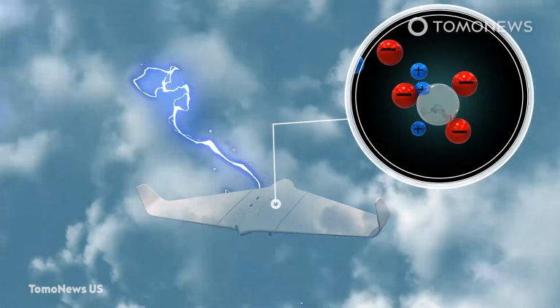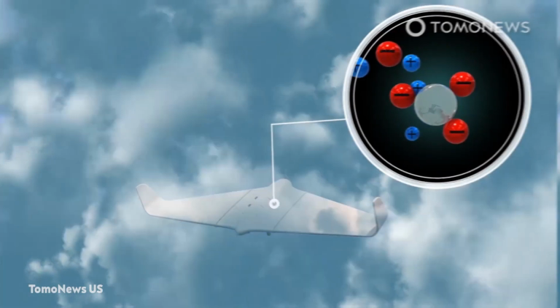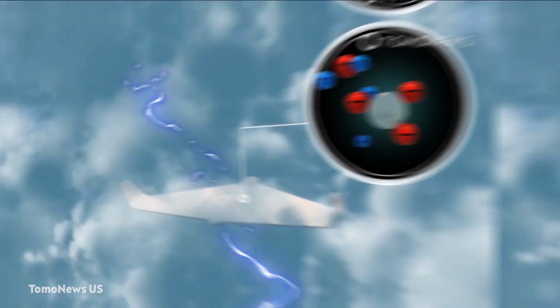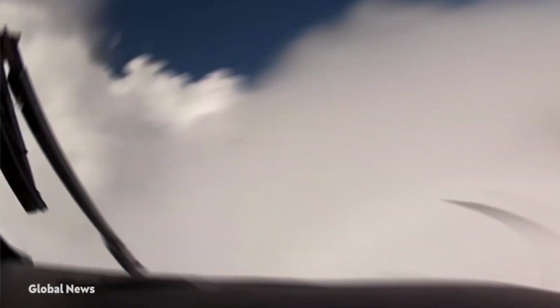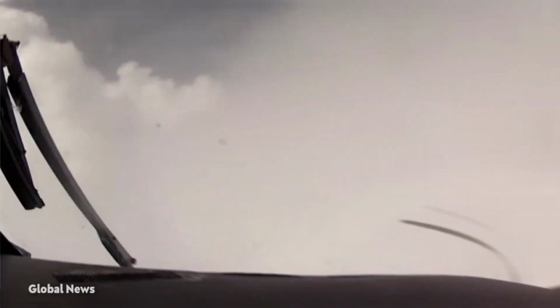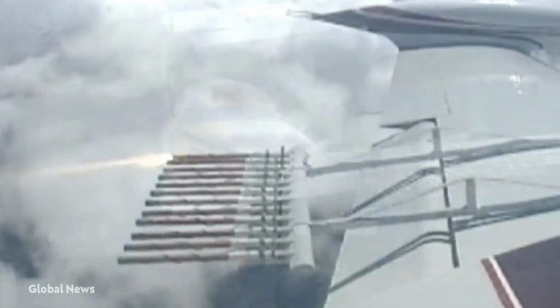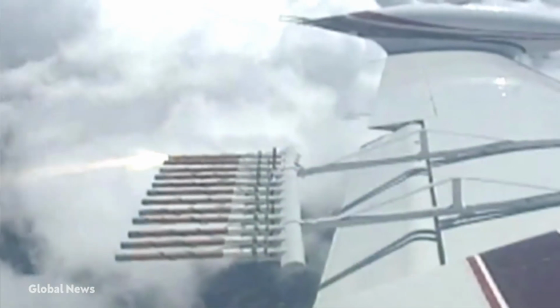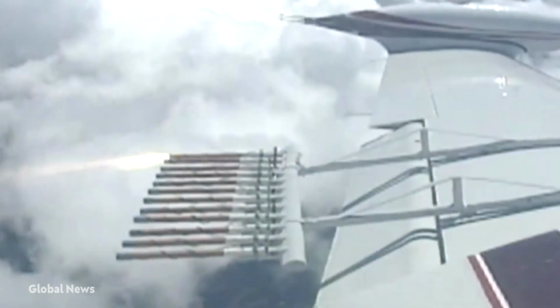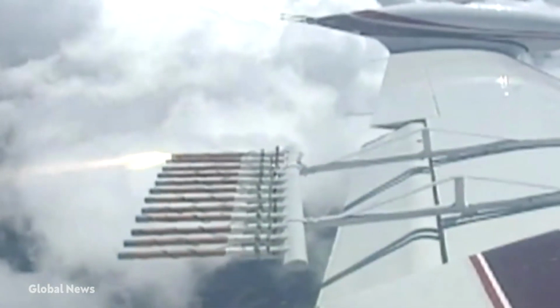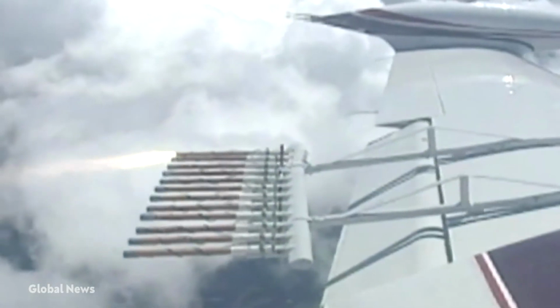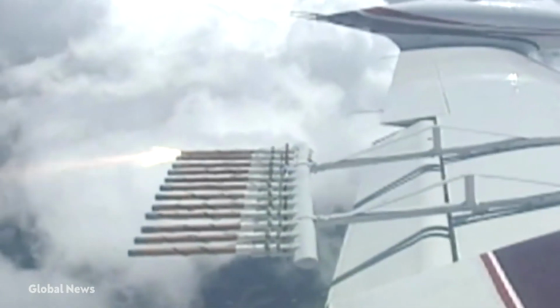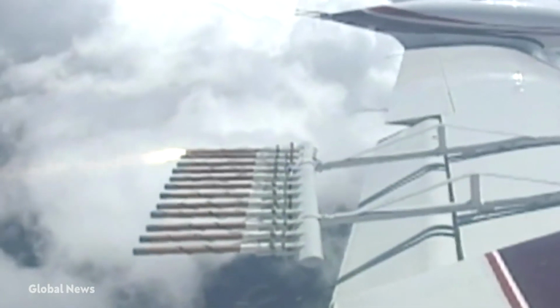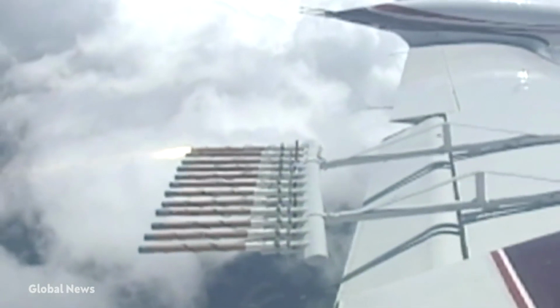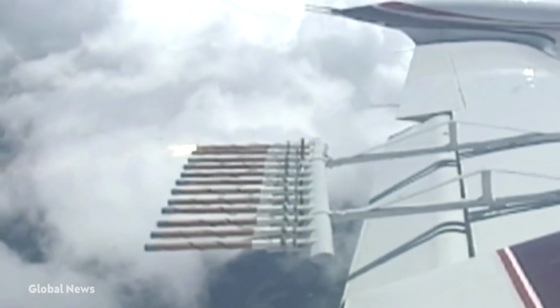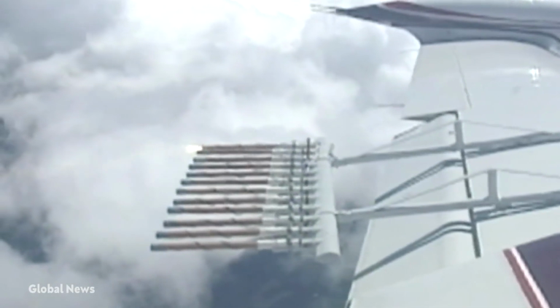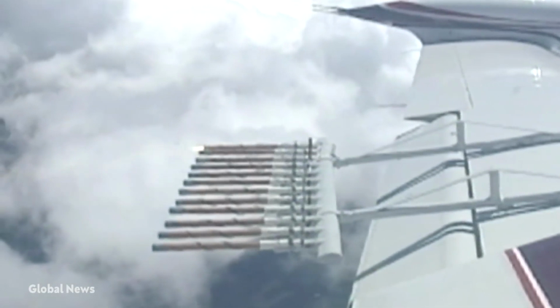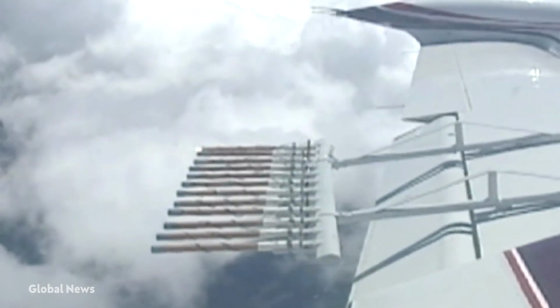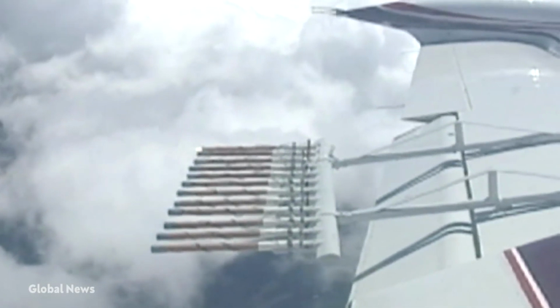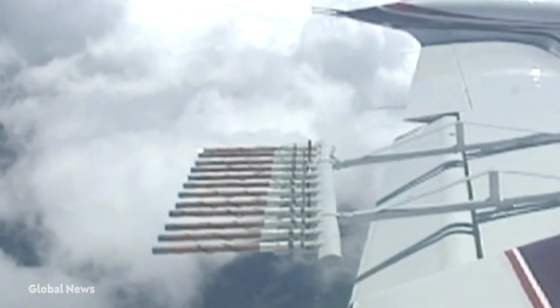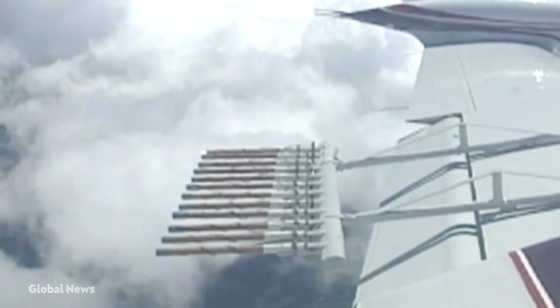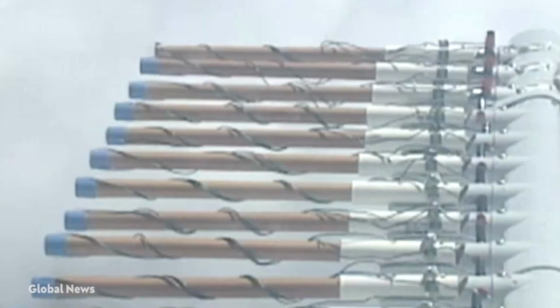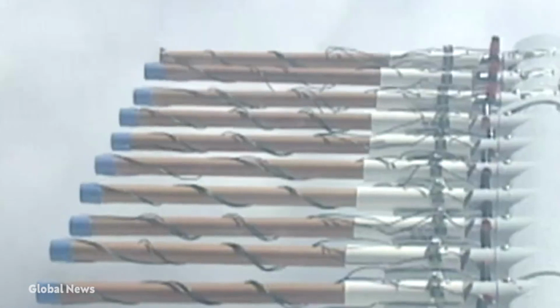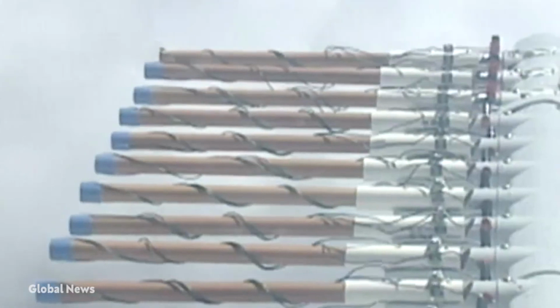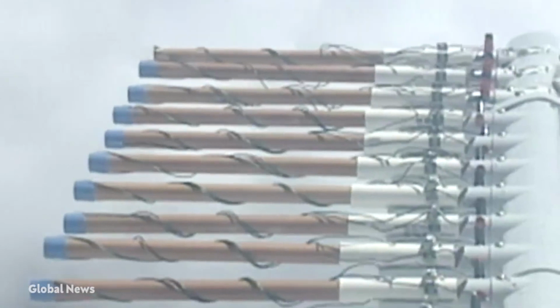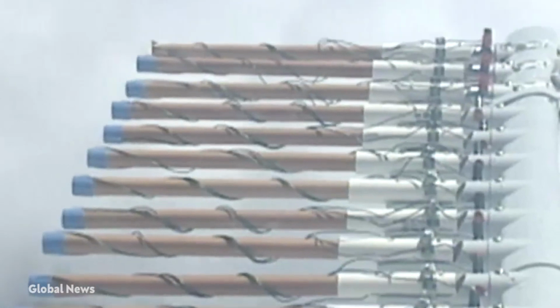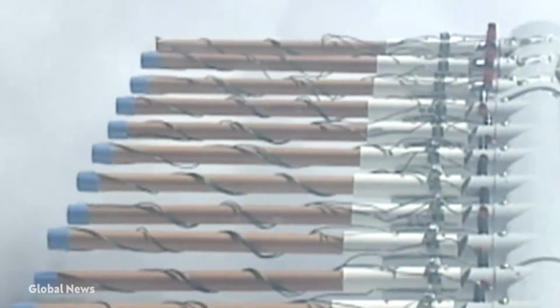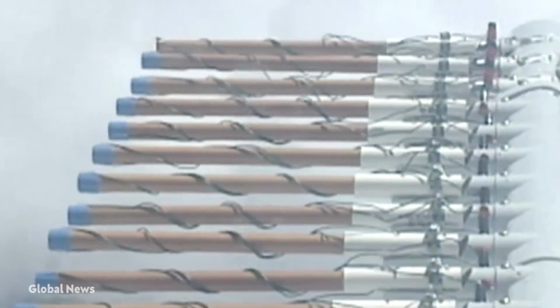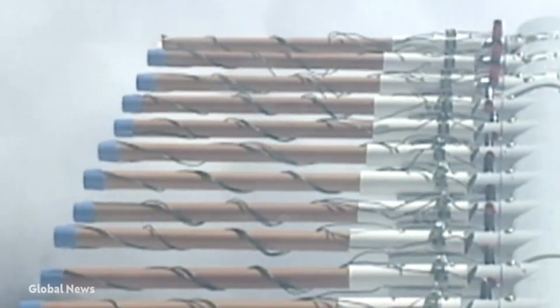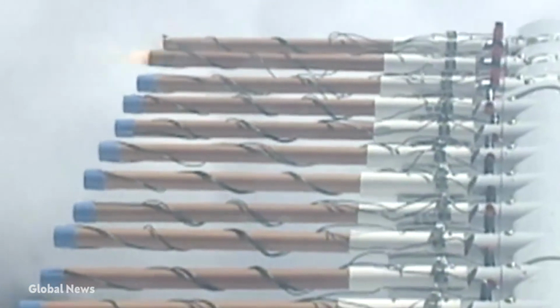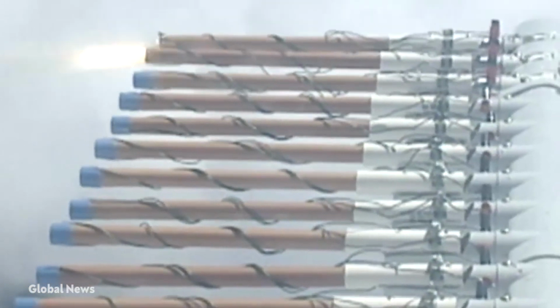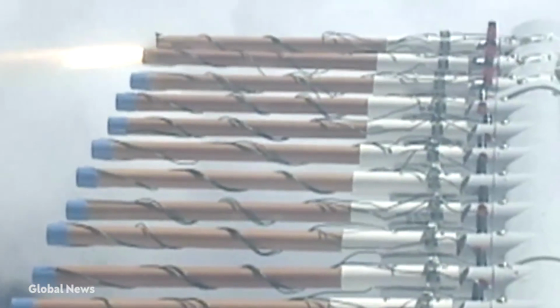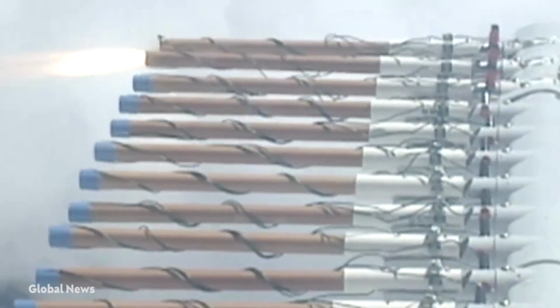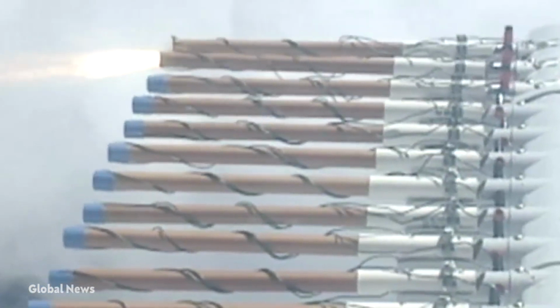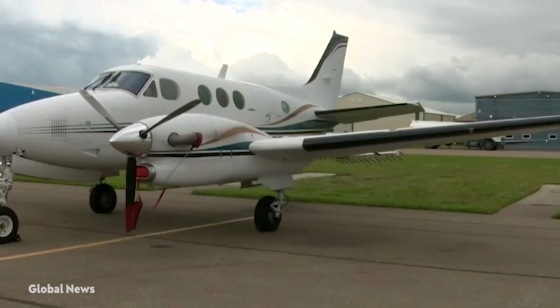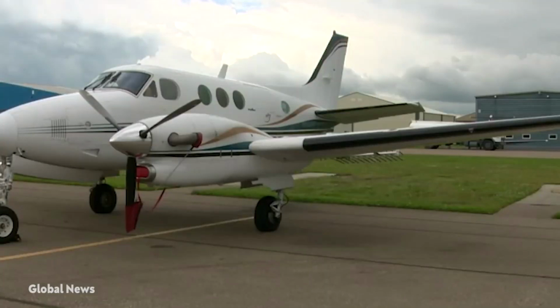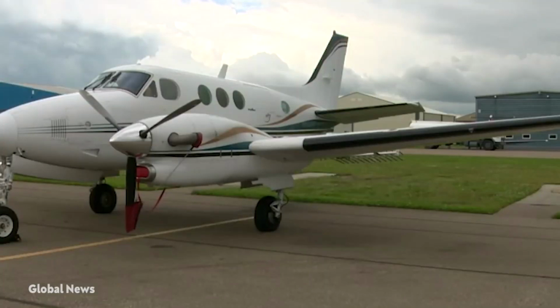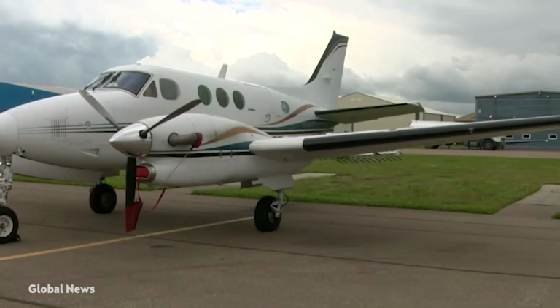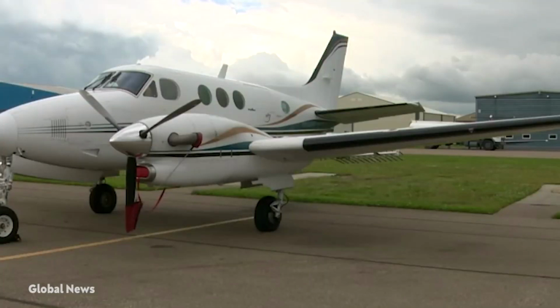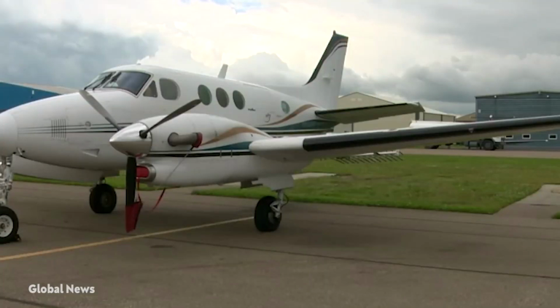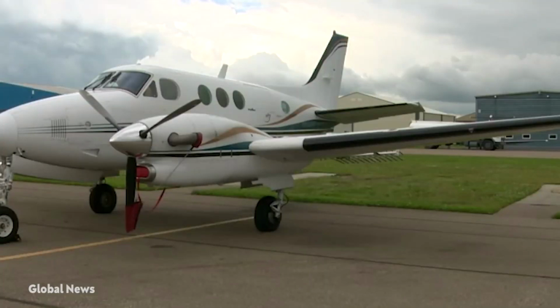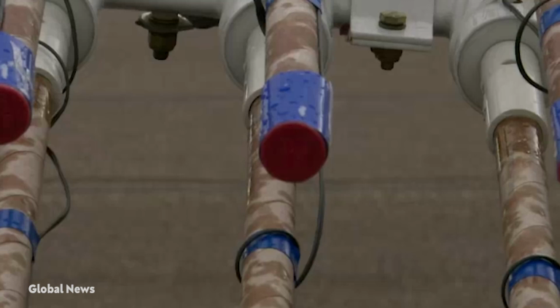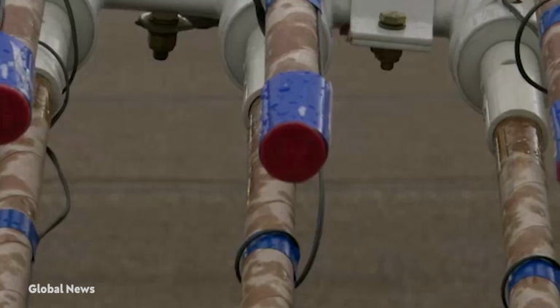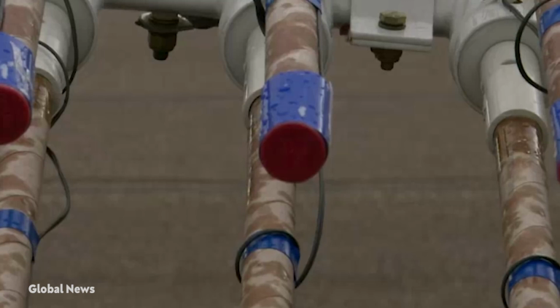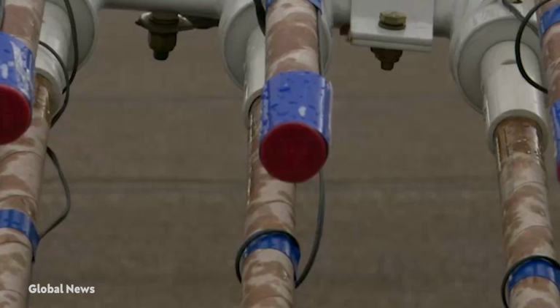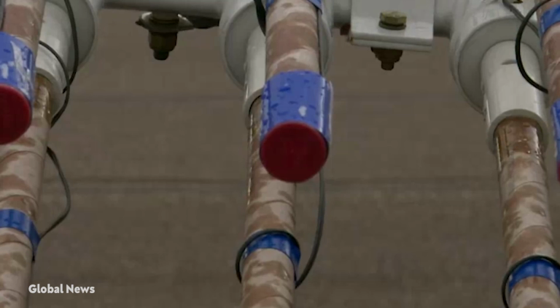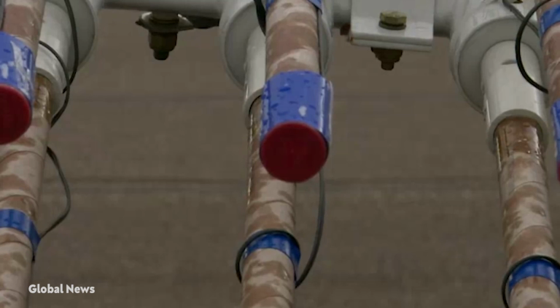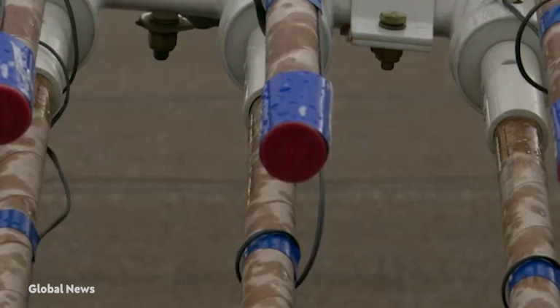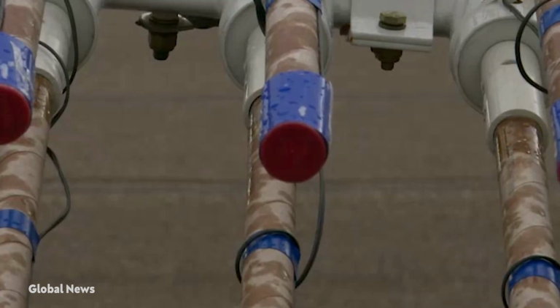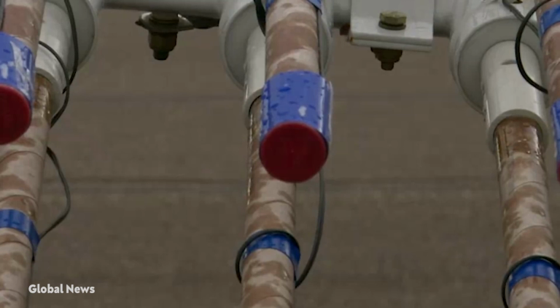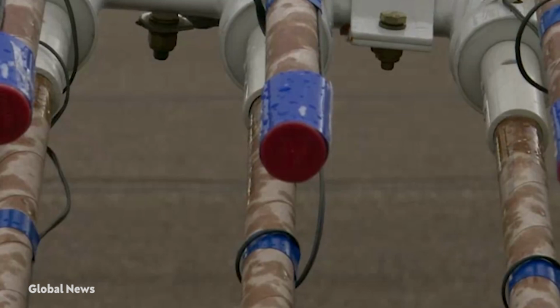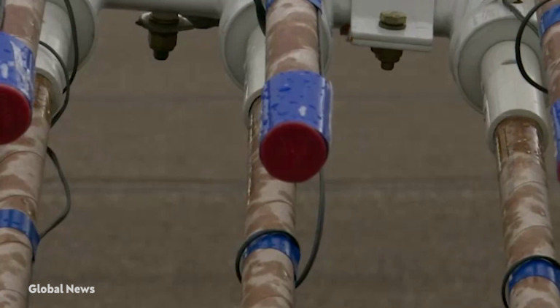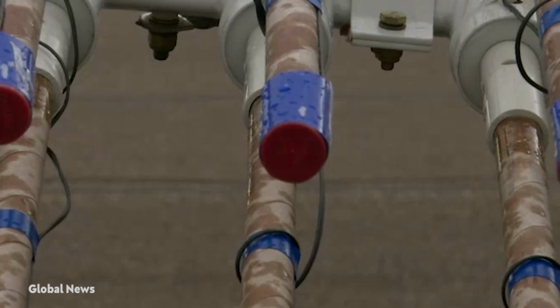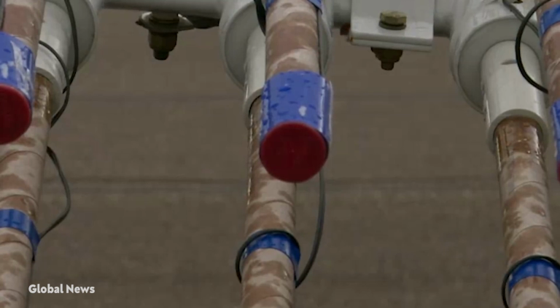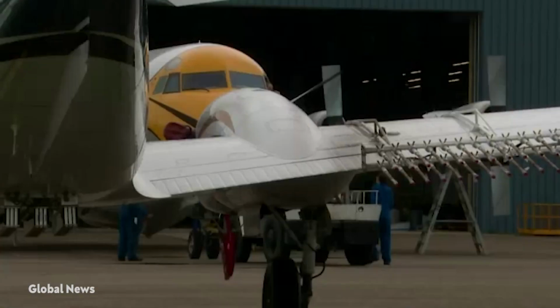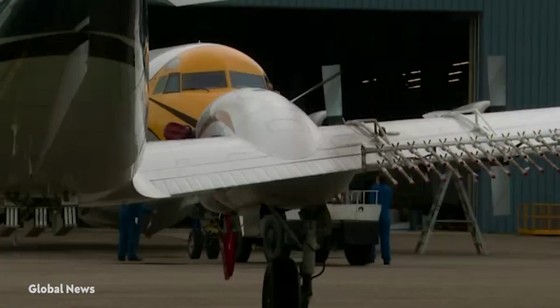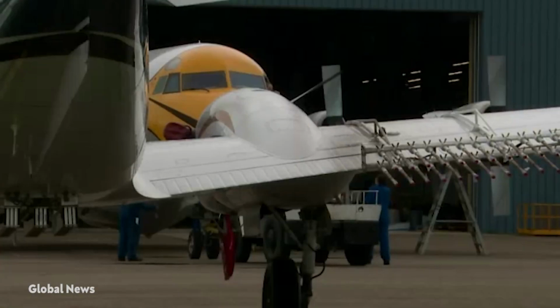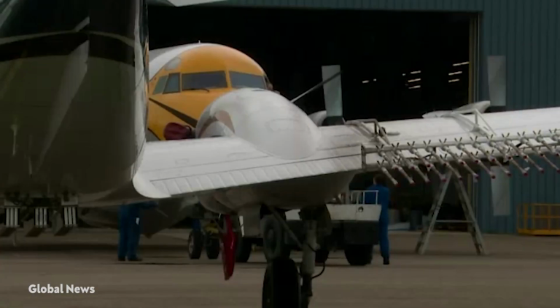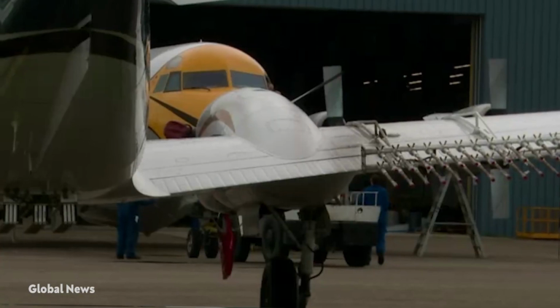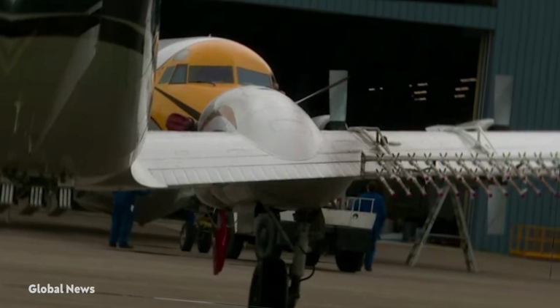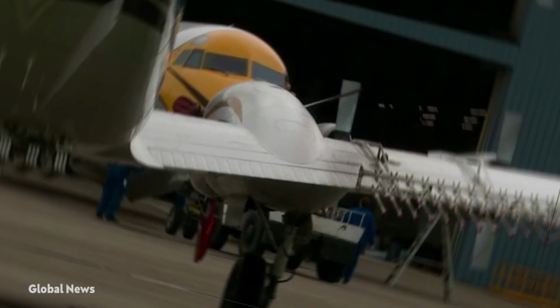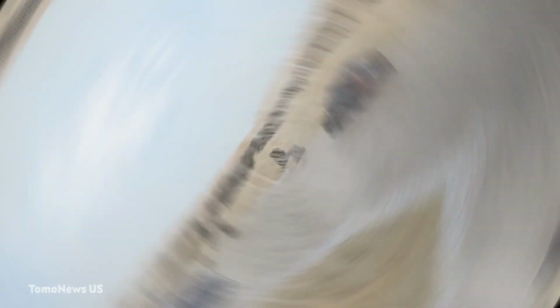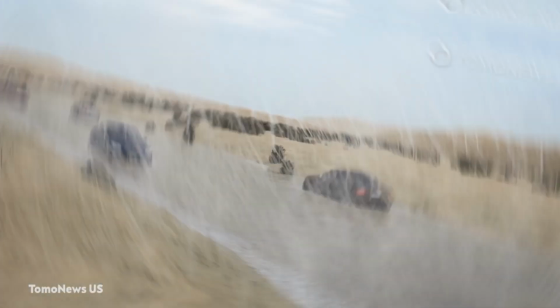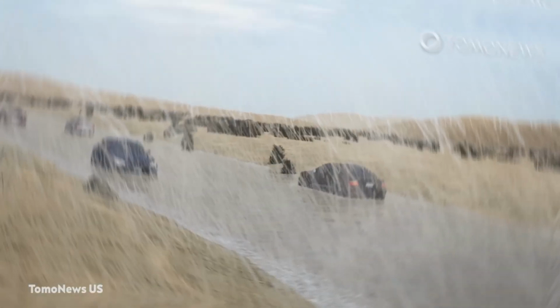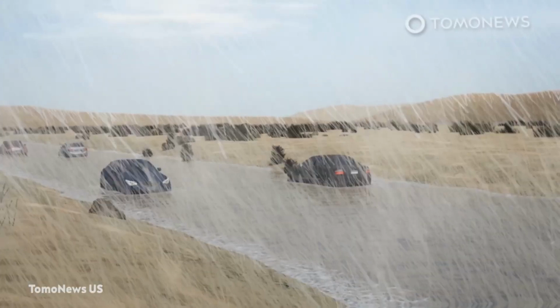With the equivalent of an atmospheric cattle prod, Dubai has achieved just that — electrocuting the air into rain.